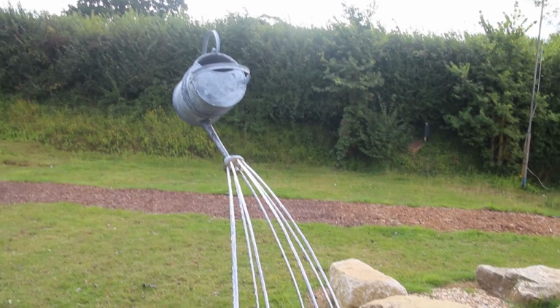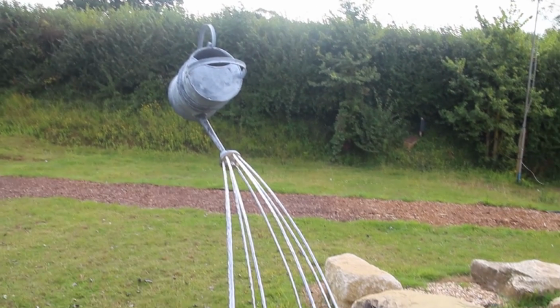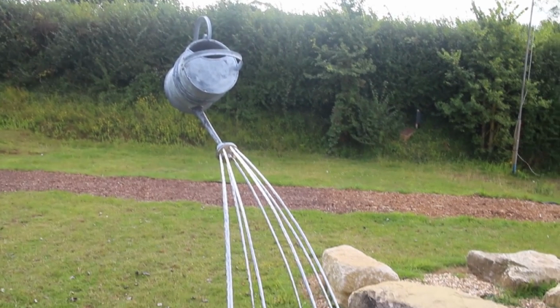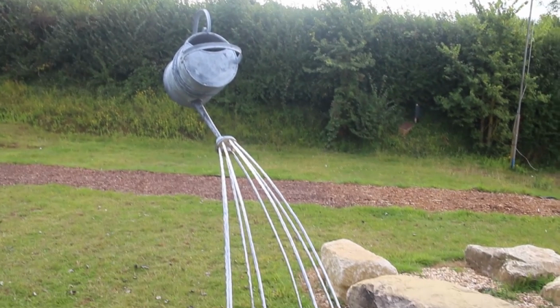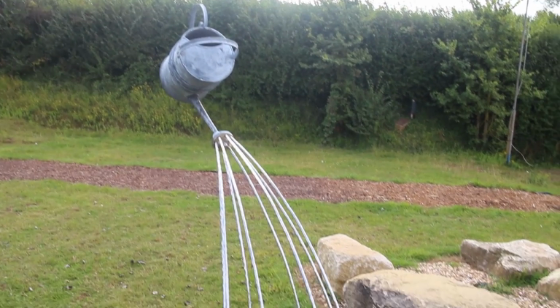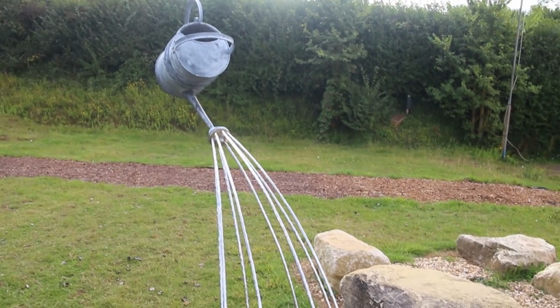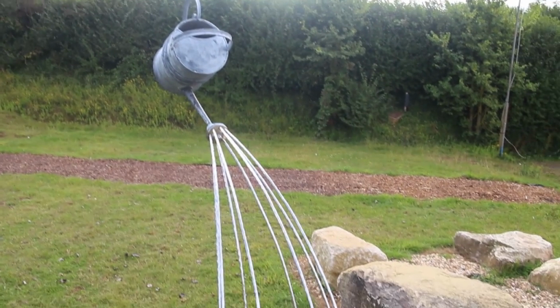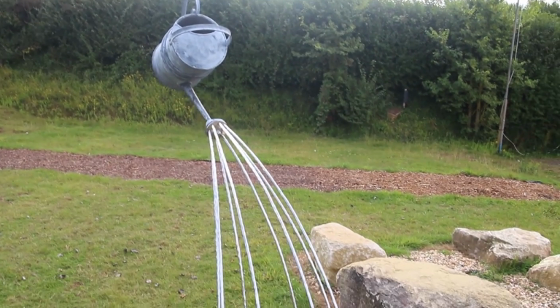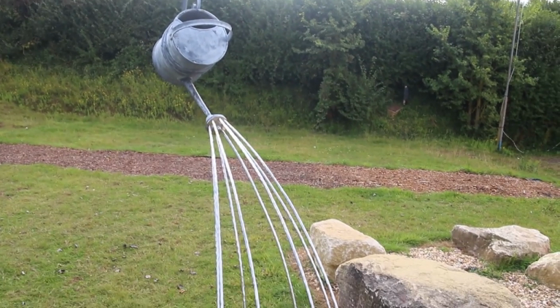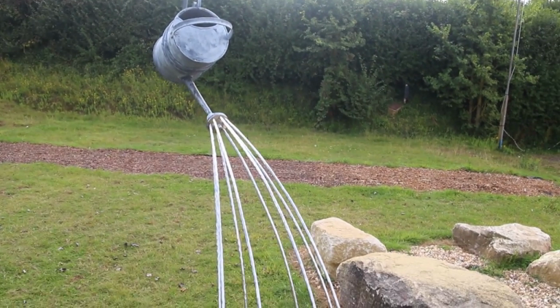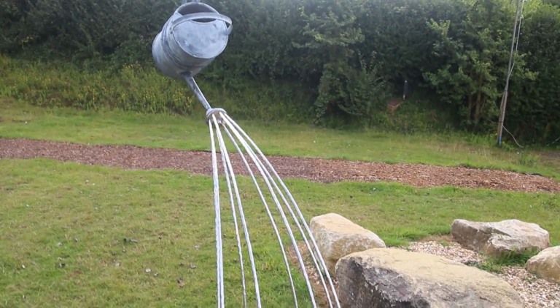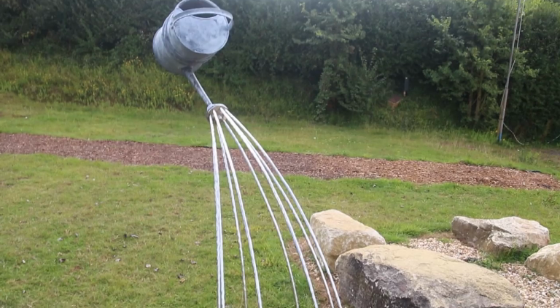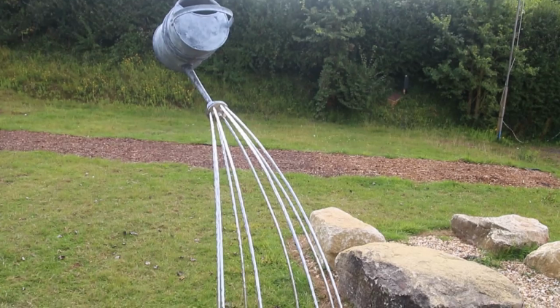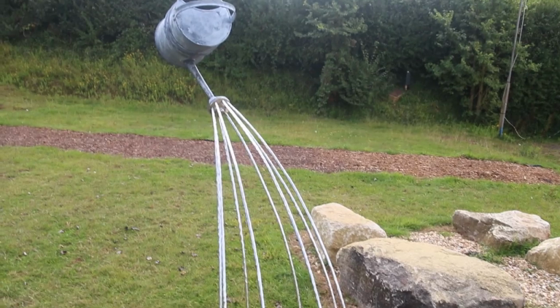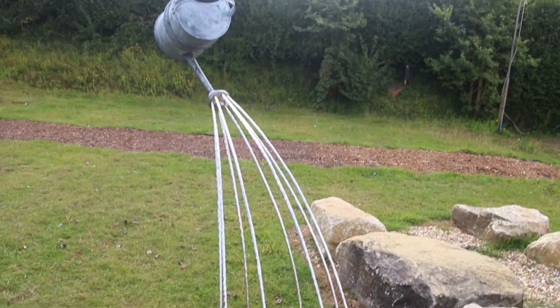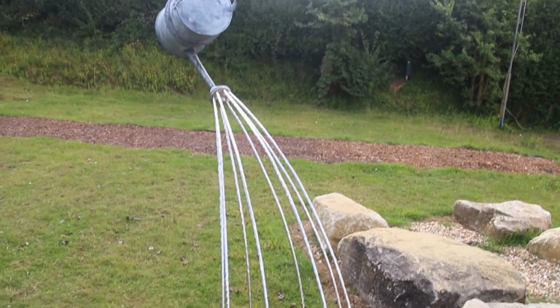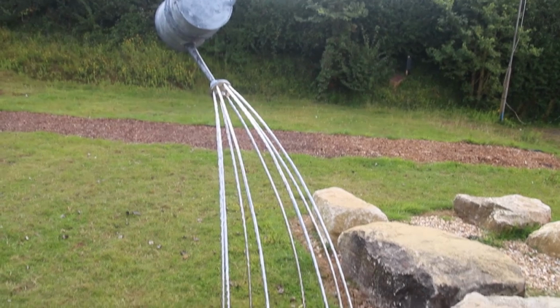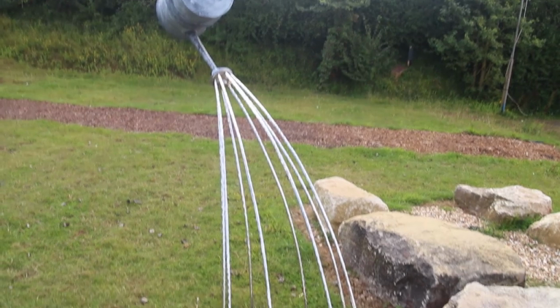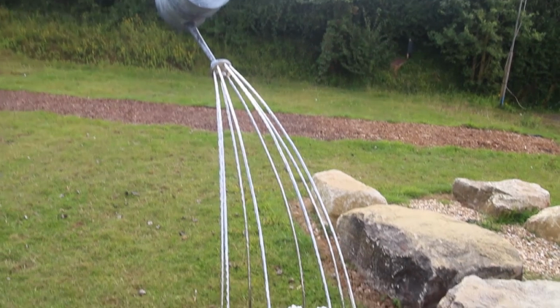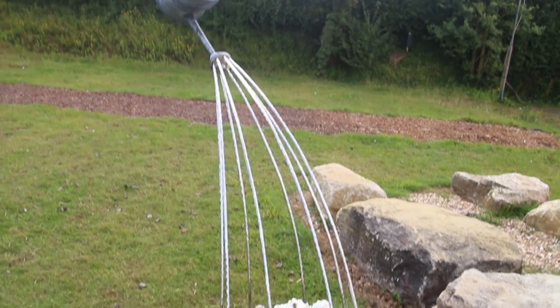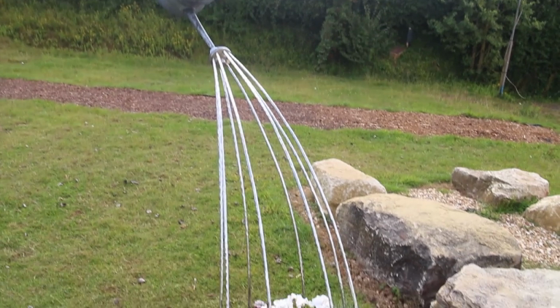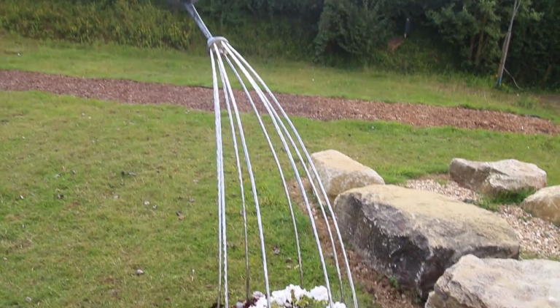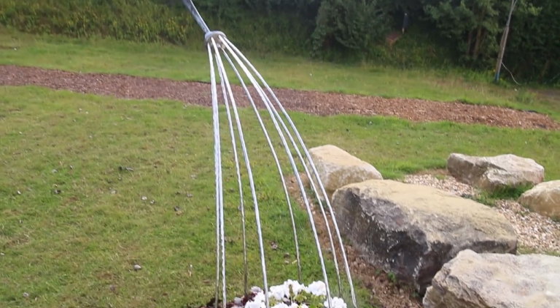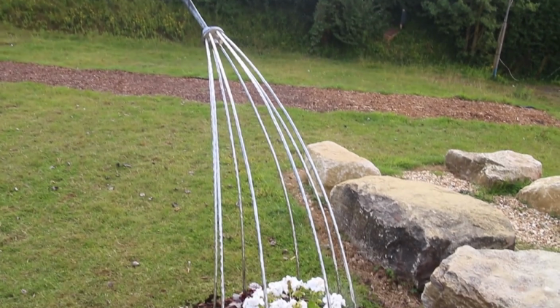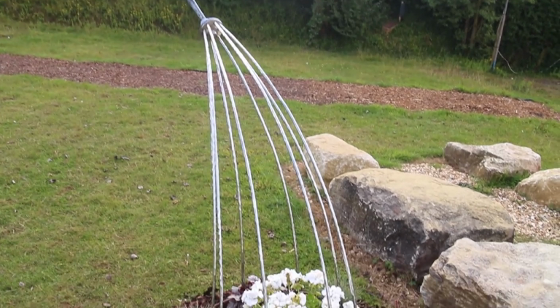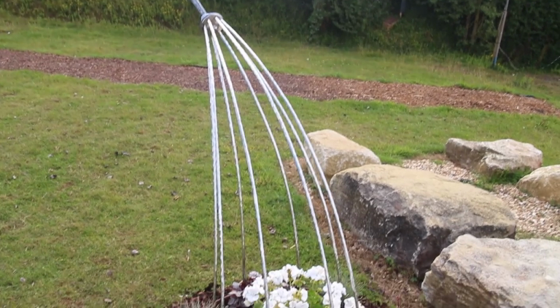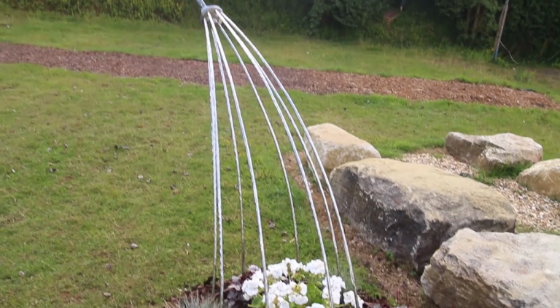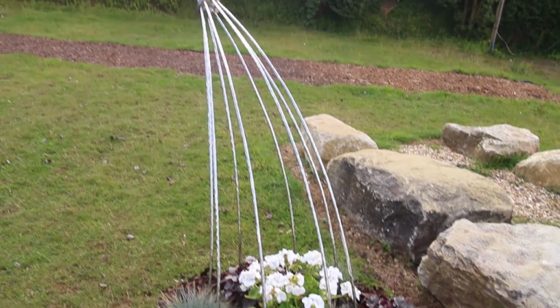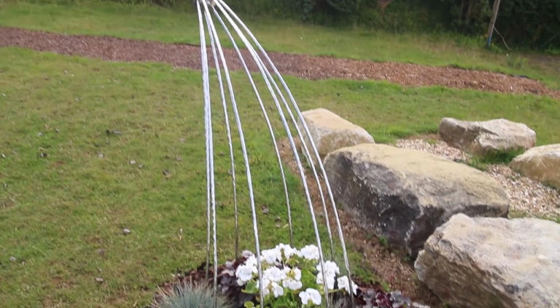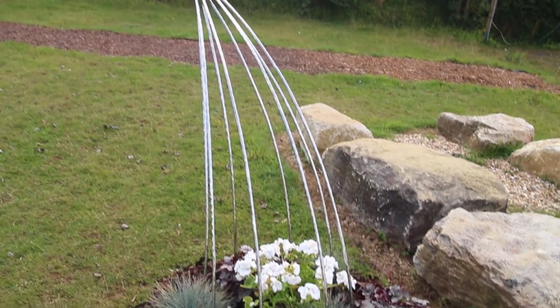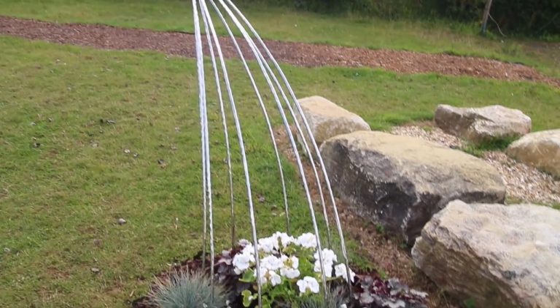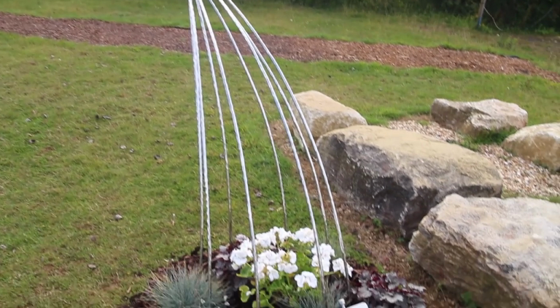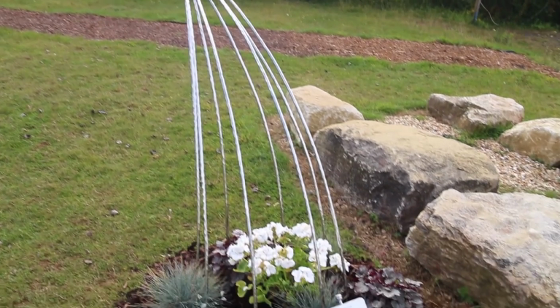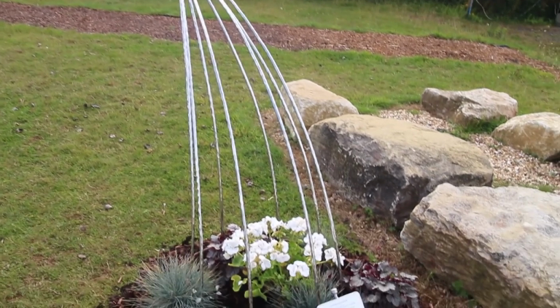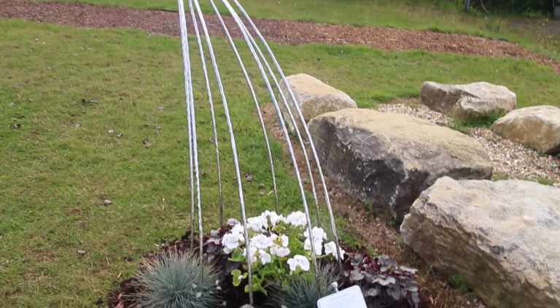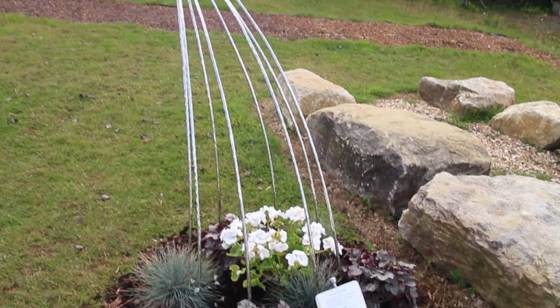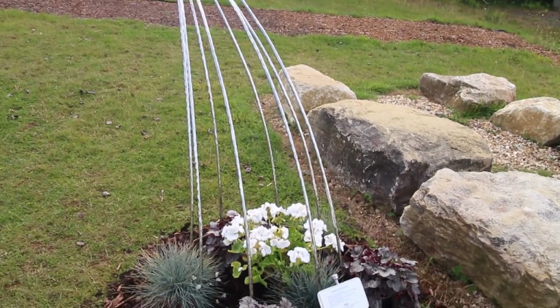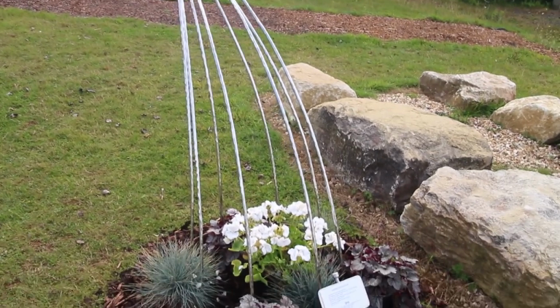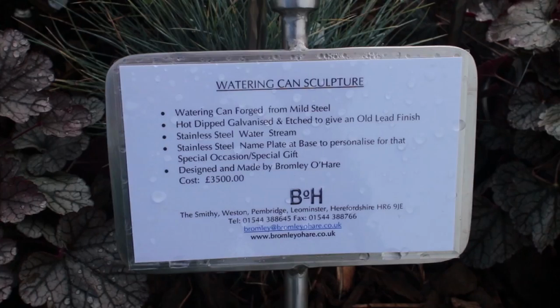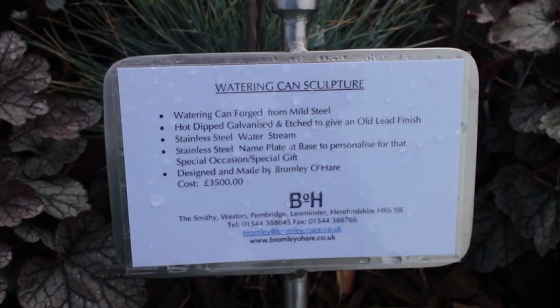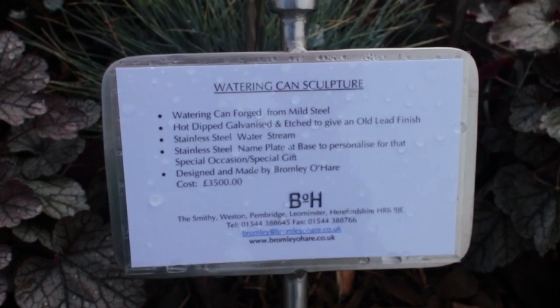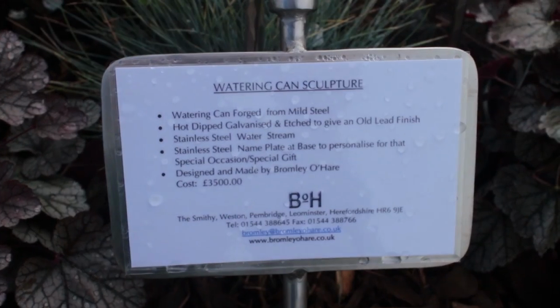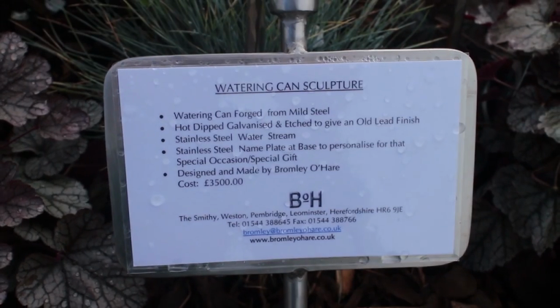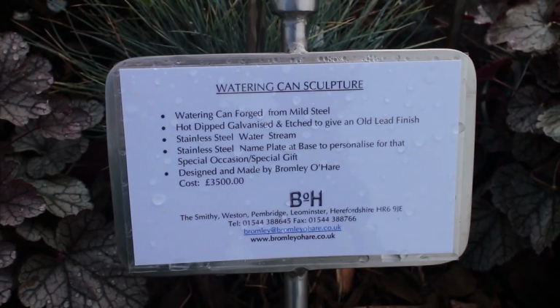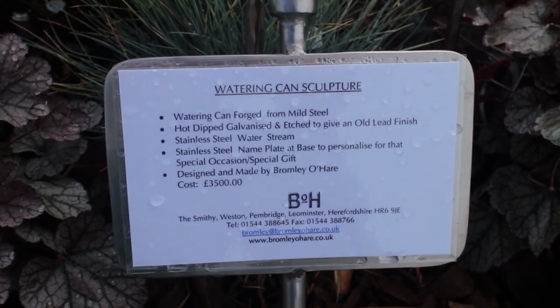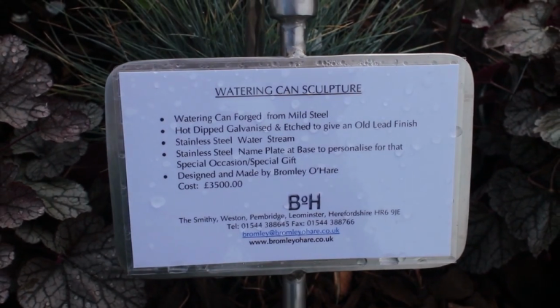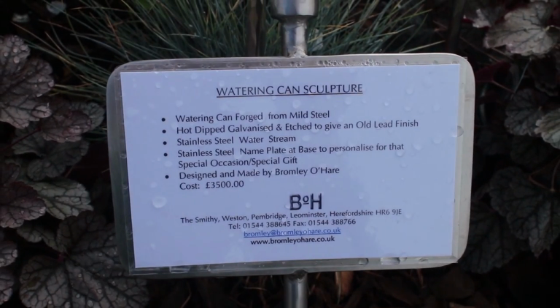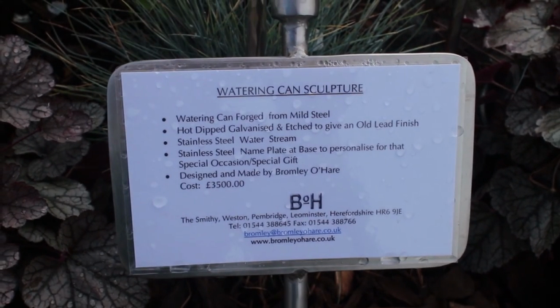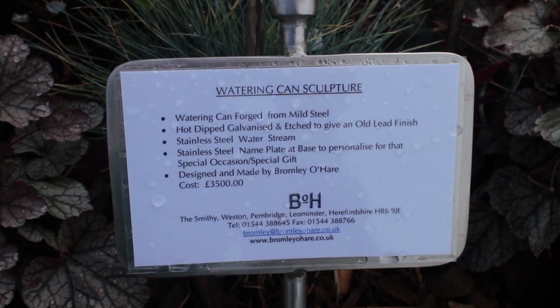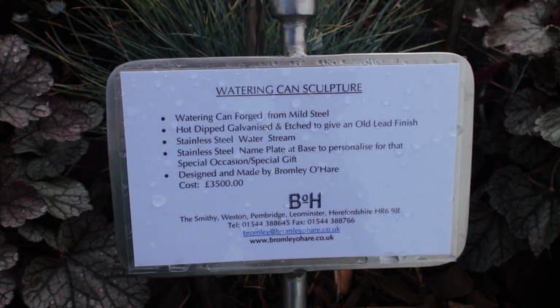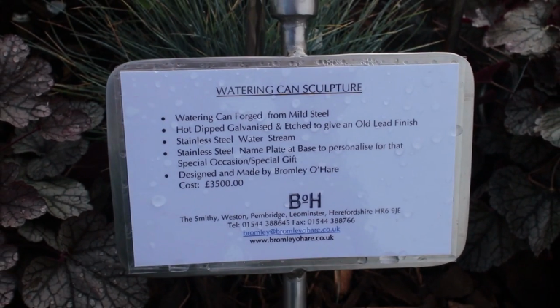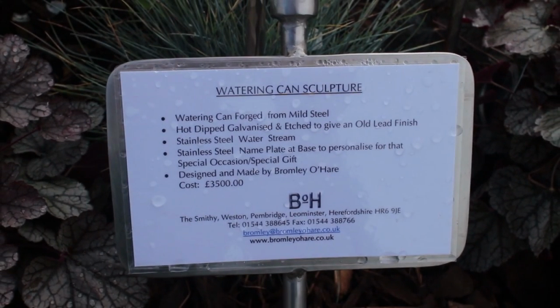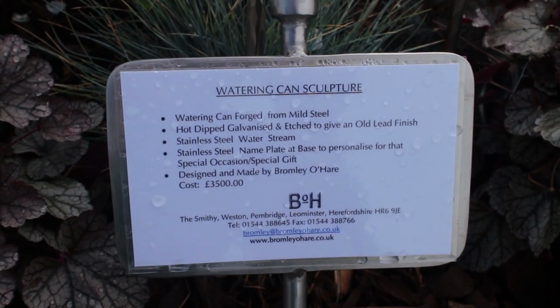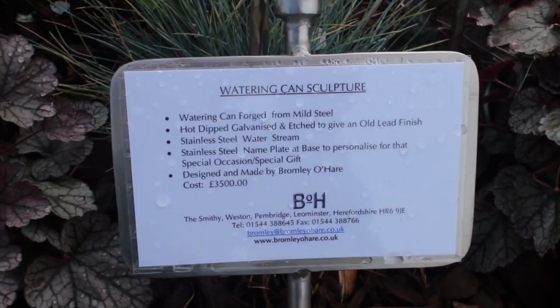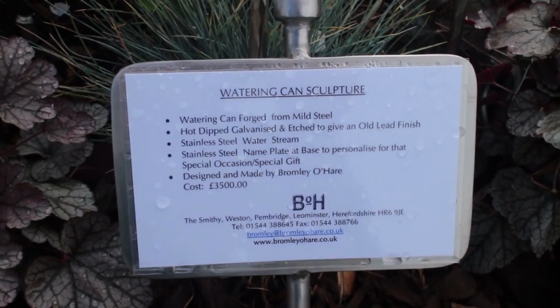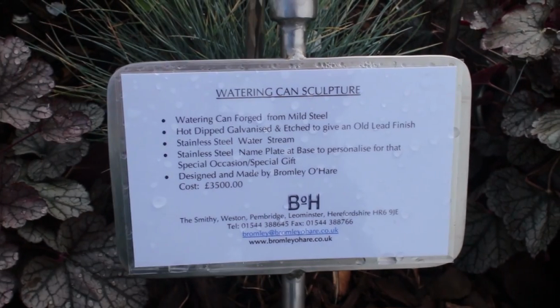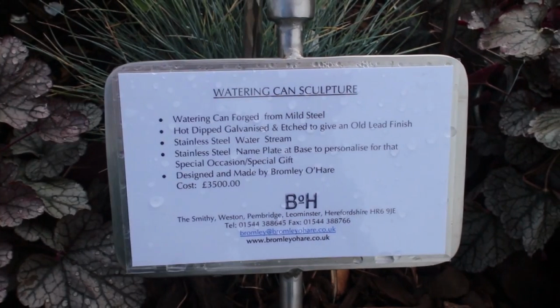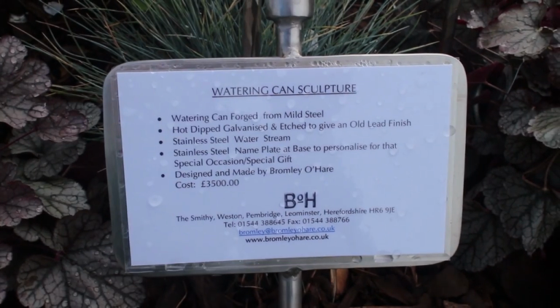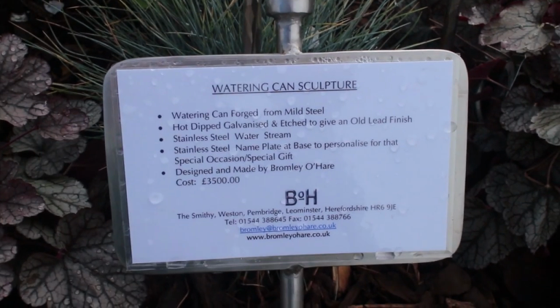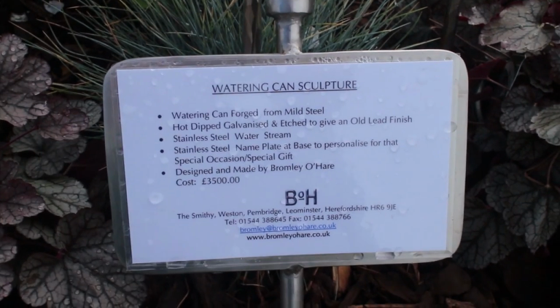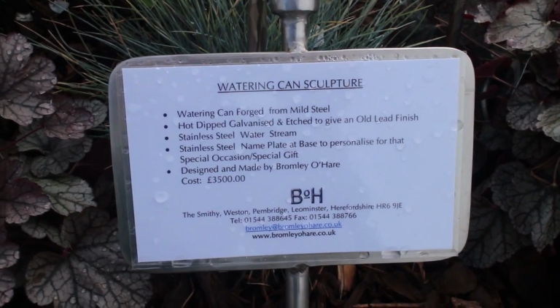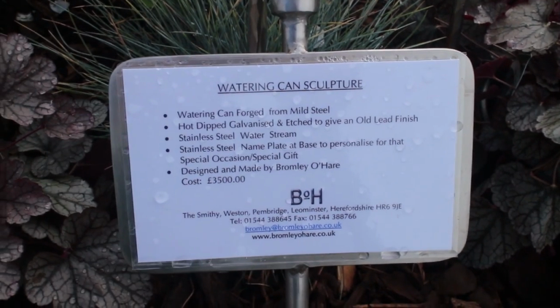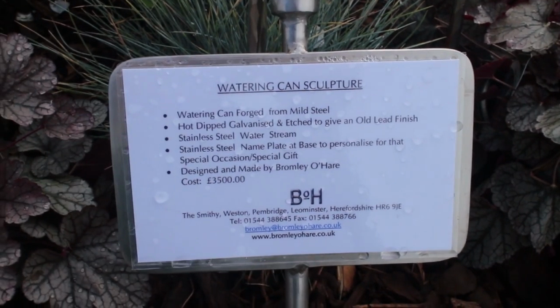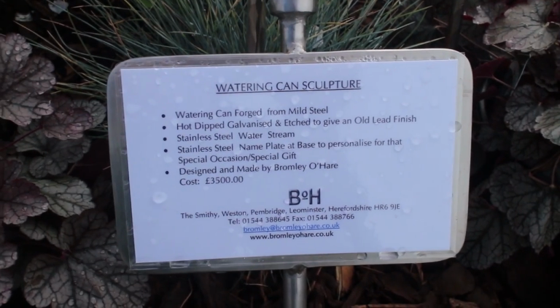Just outside the exhibition marquee there was this rather fun watering can watering a little lot of plants.